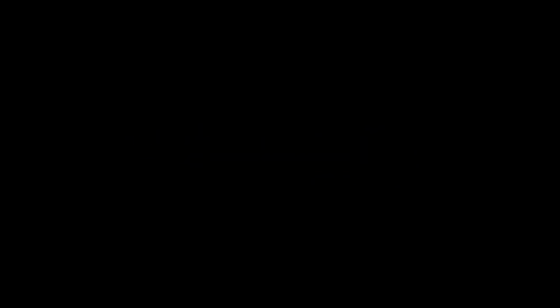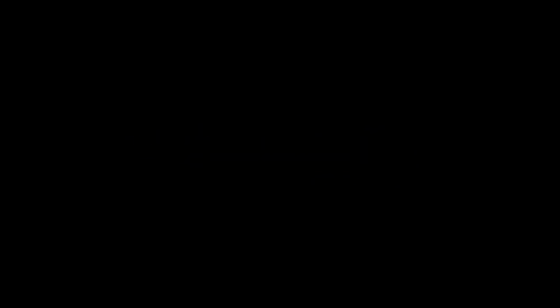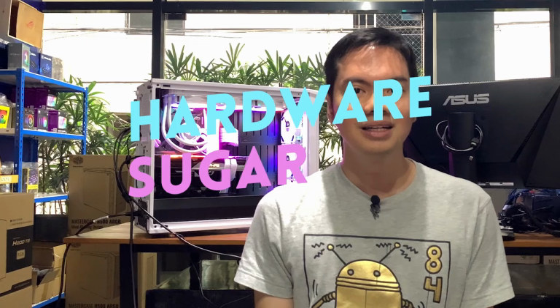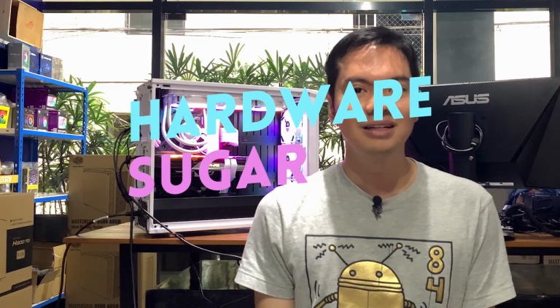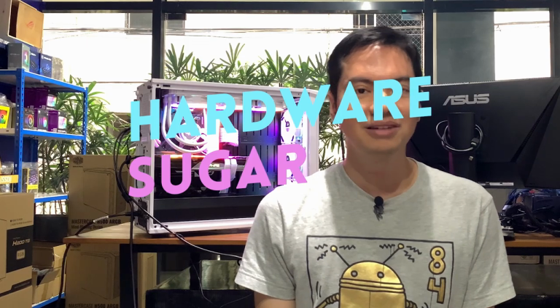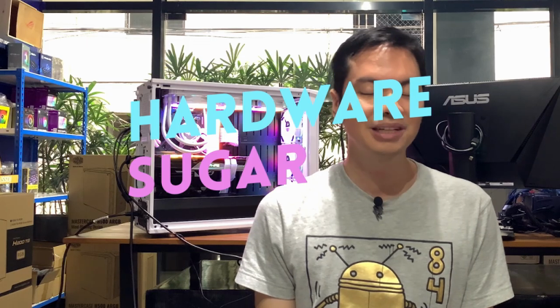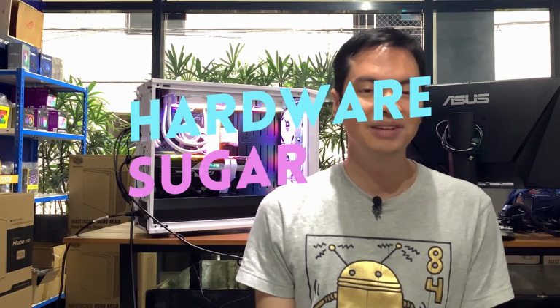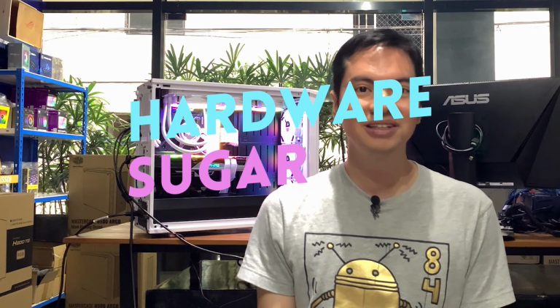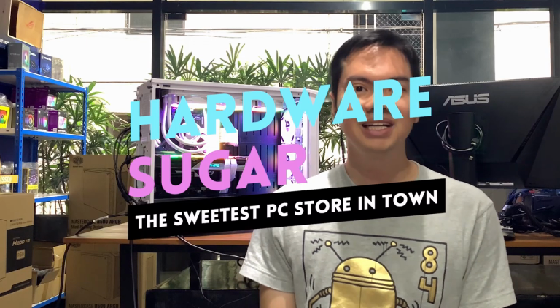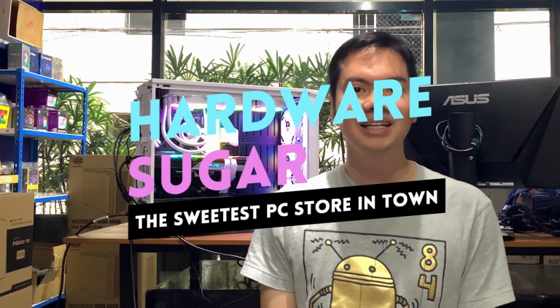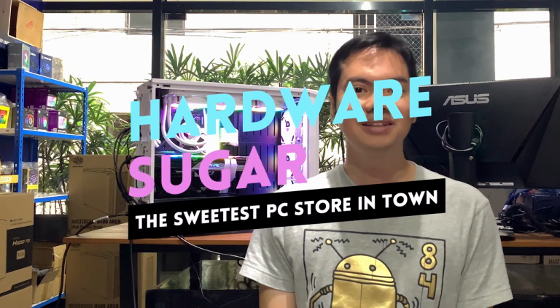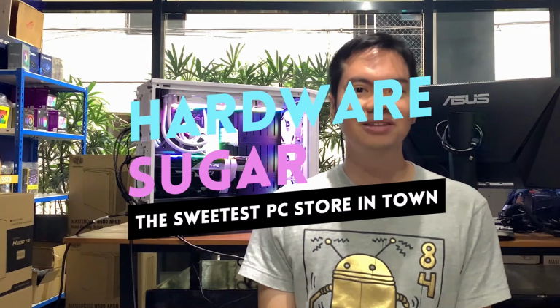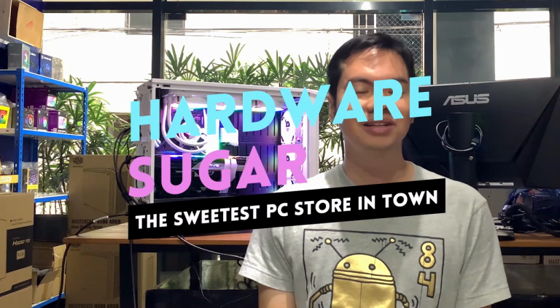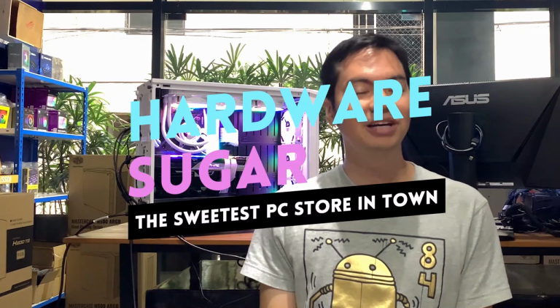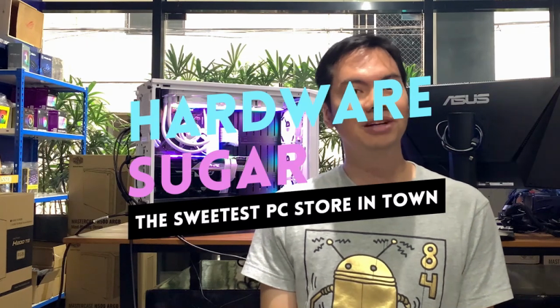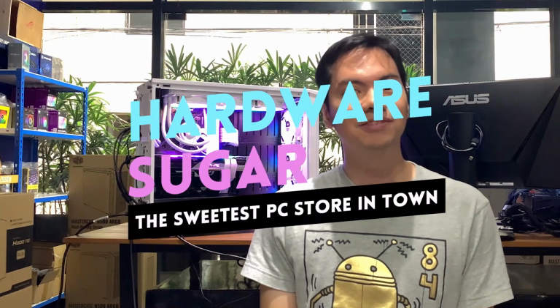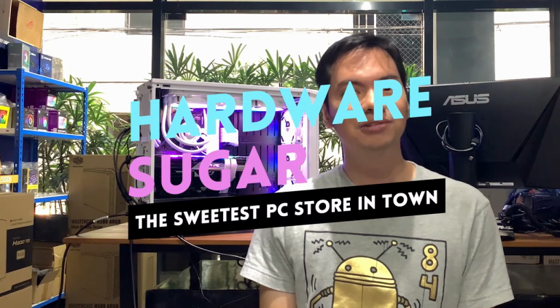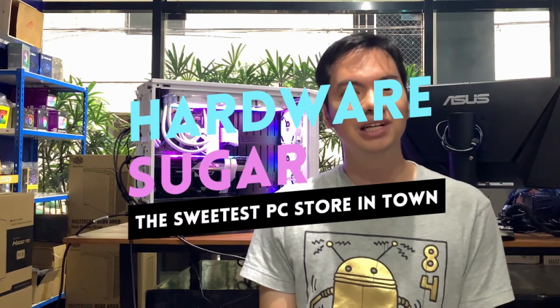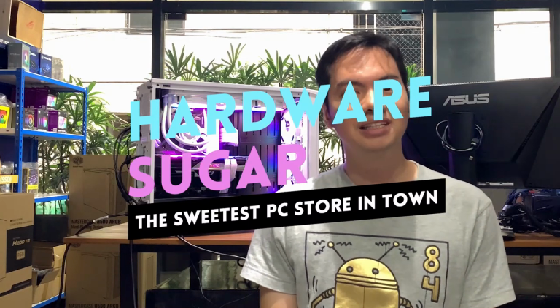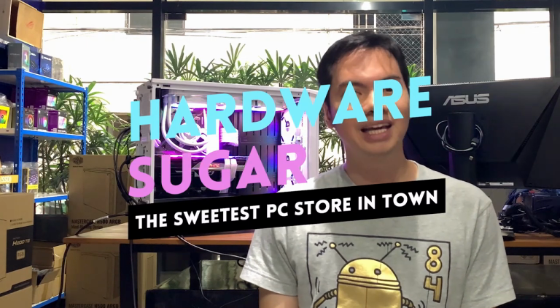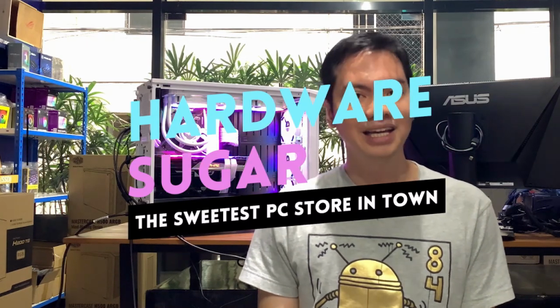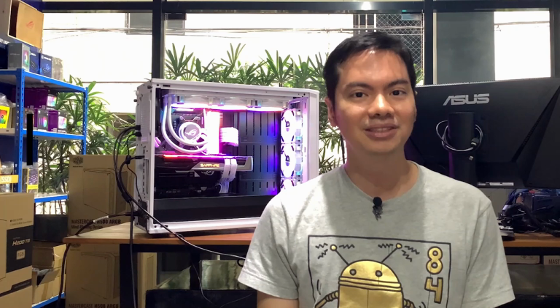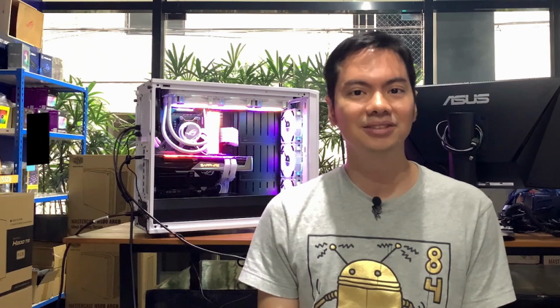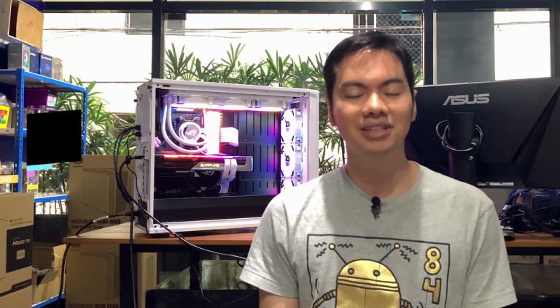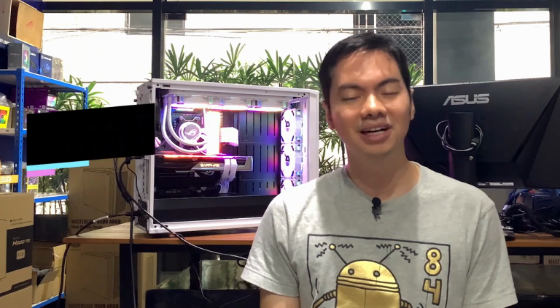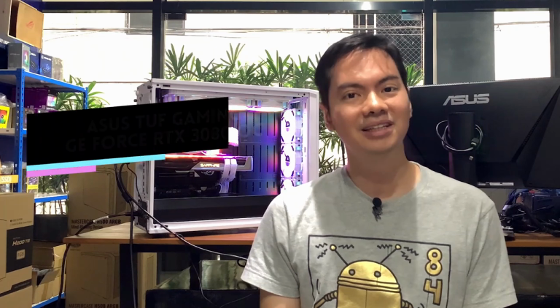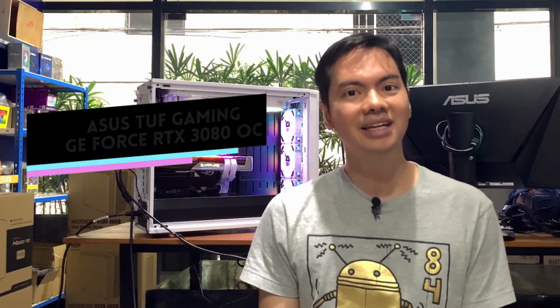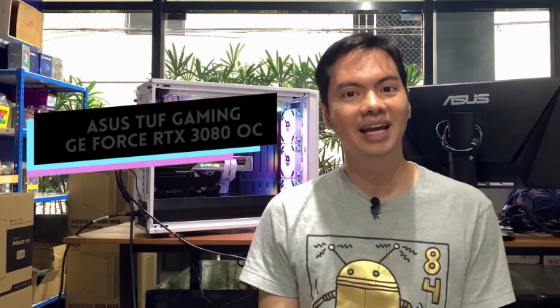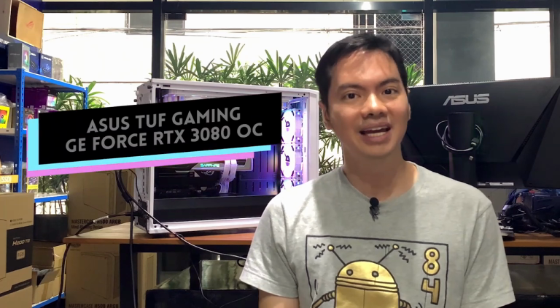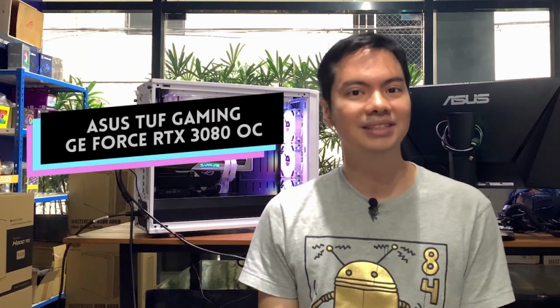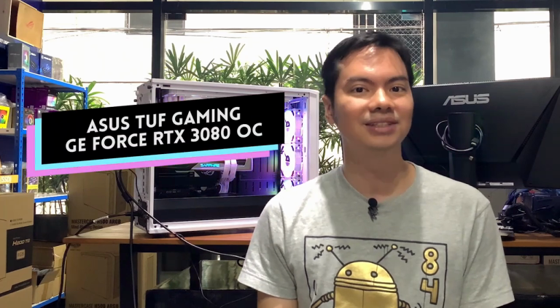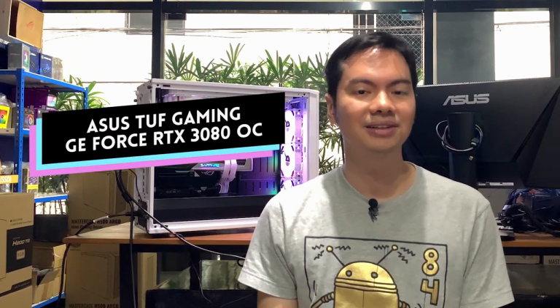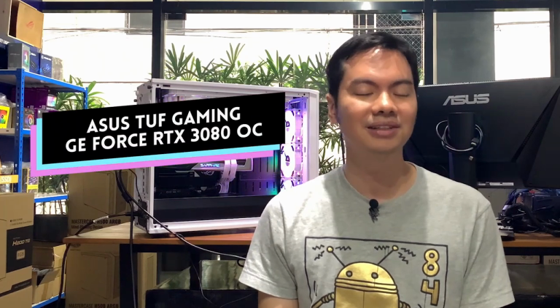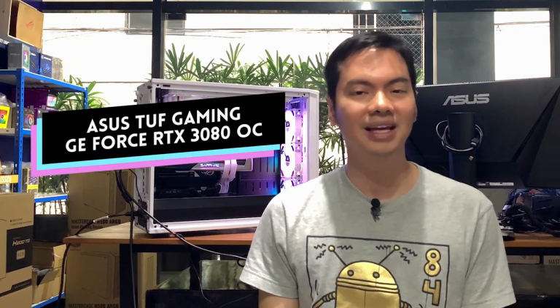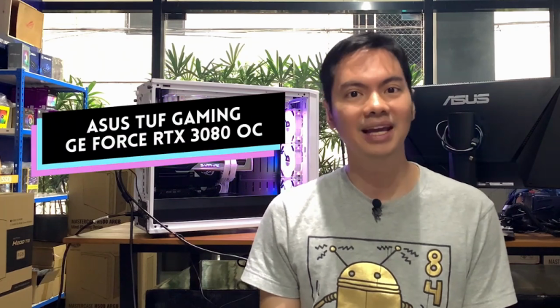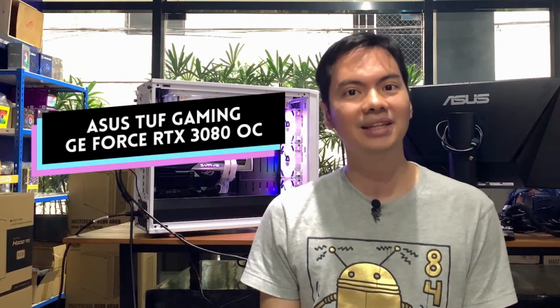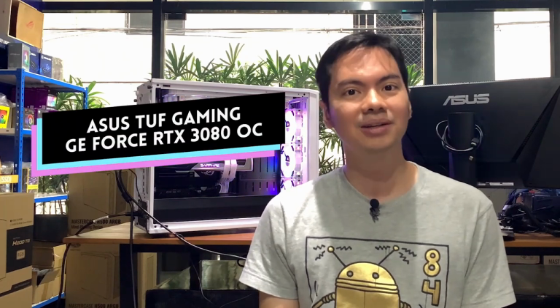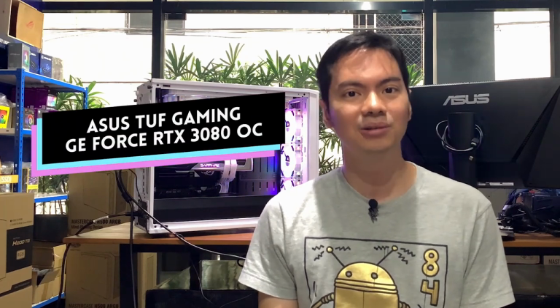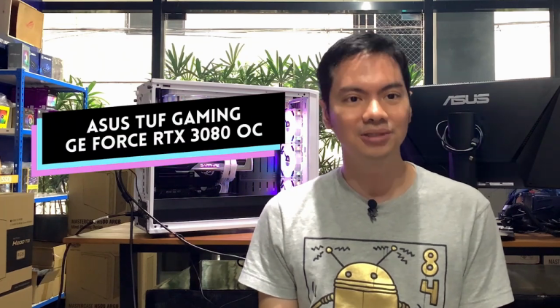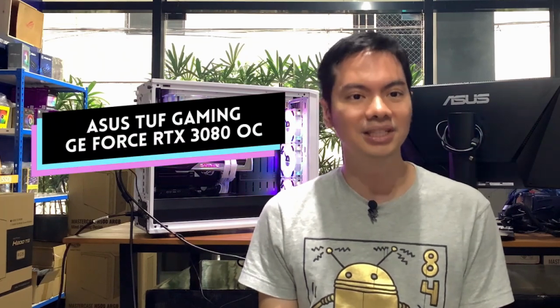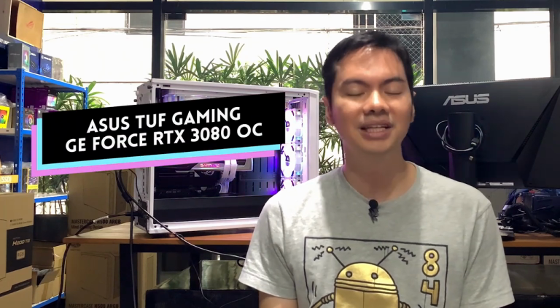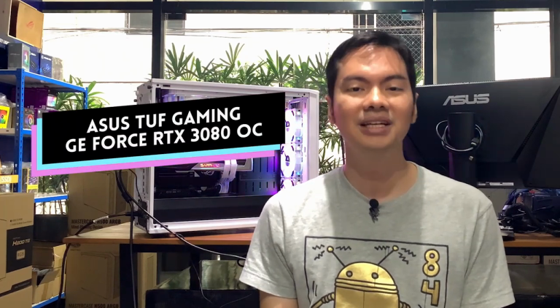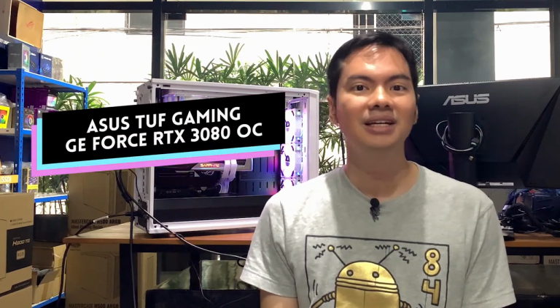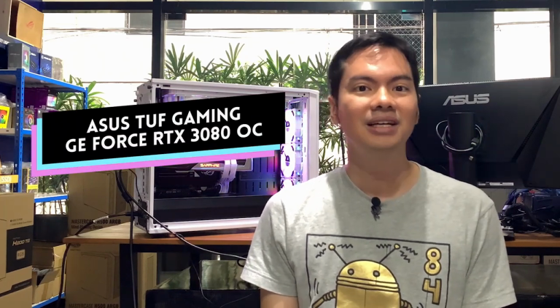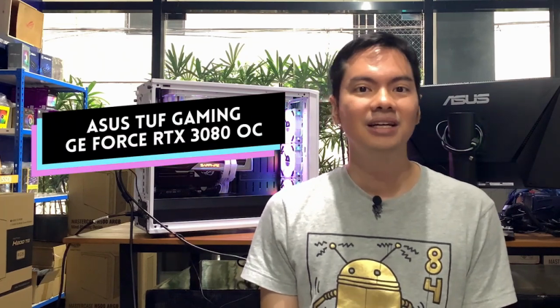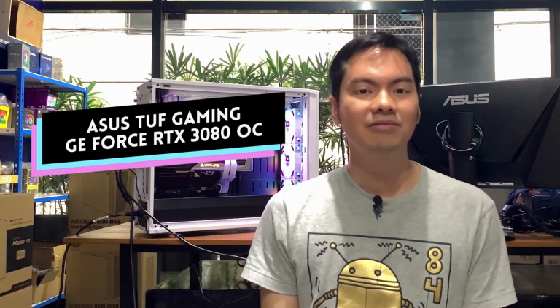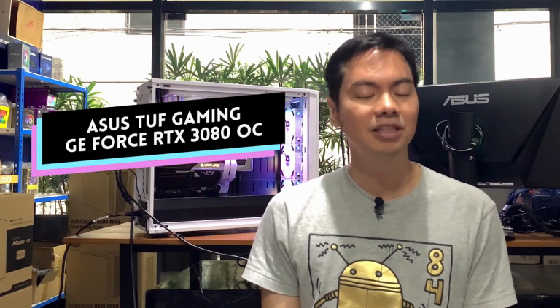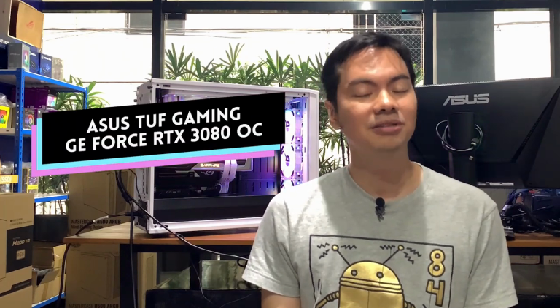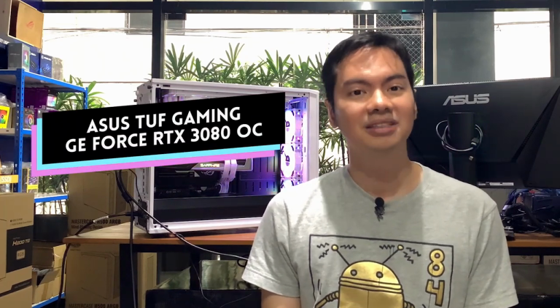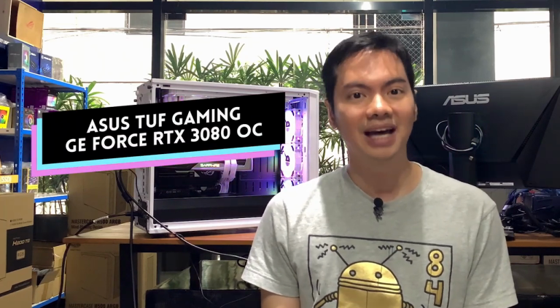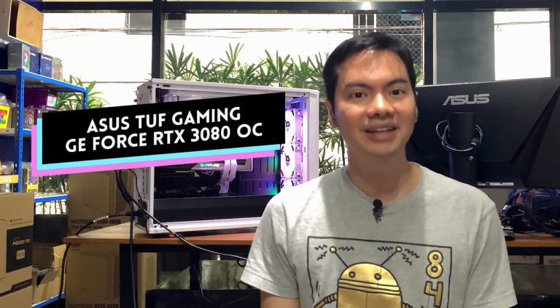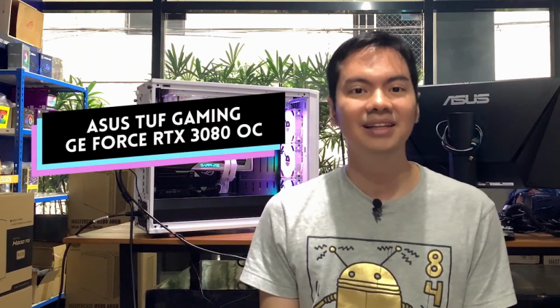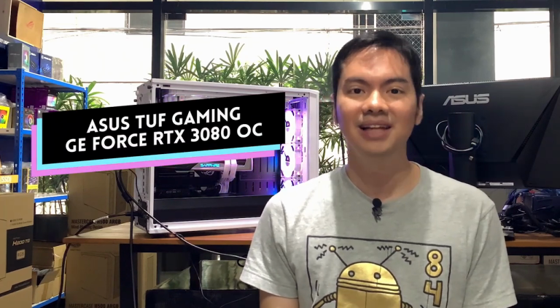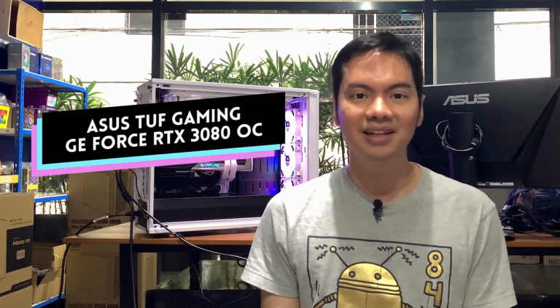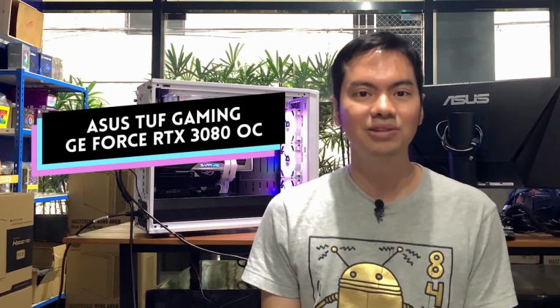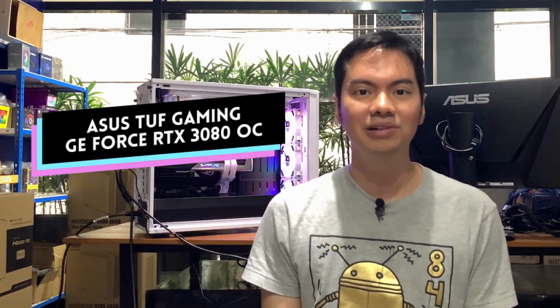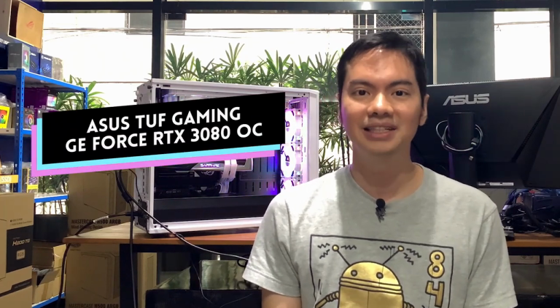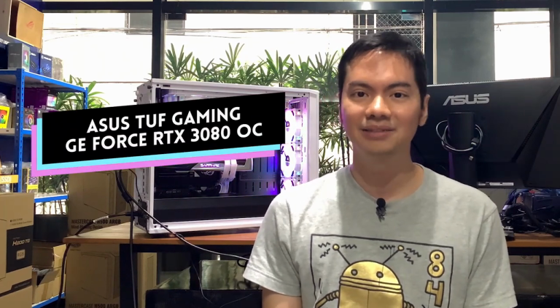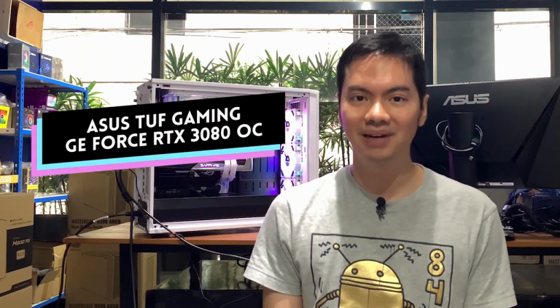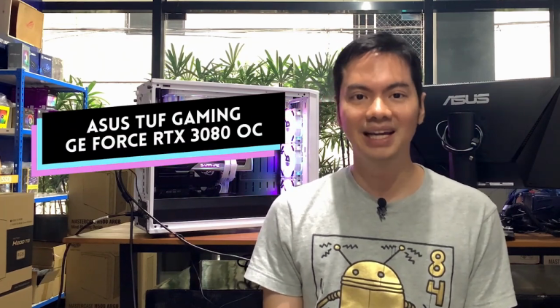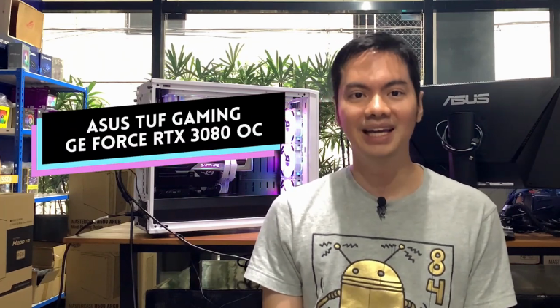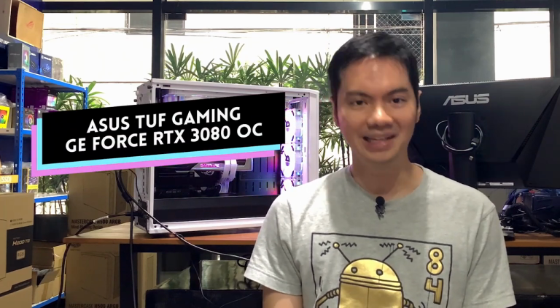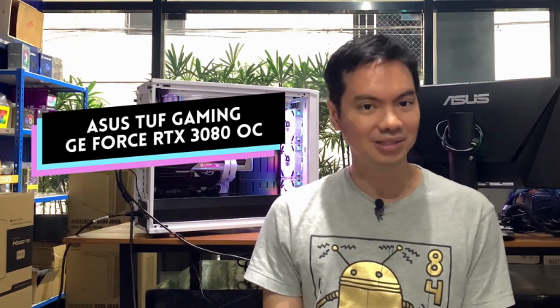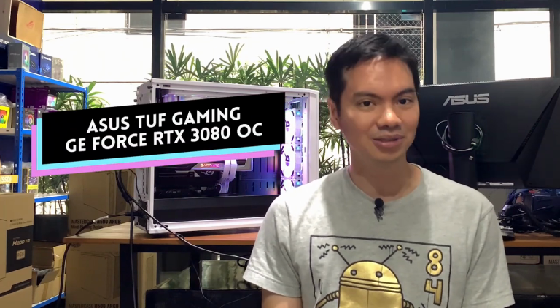What's up, Internet? Today we're reviewing the ASUS RTX 3080 OC, which was kindly lent to us by ASUS.